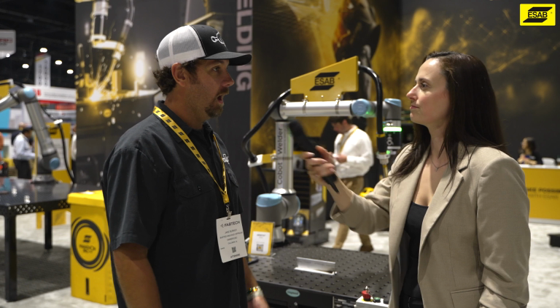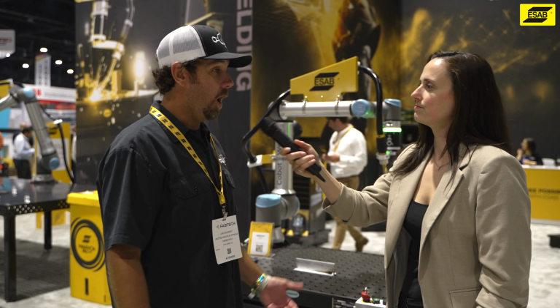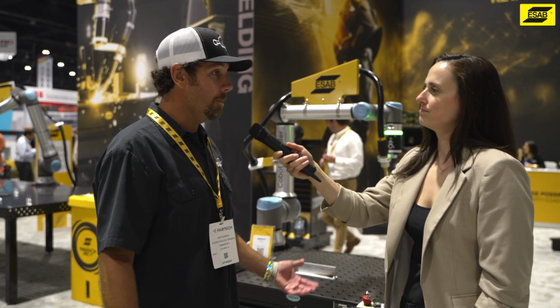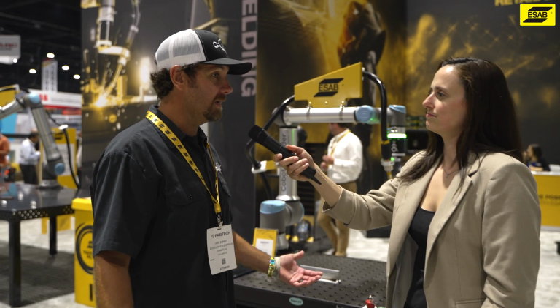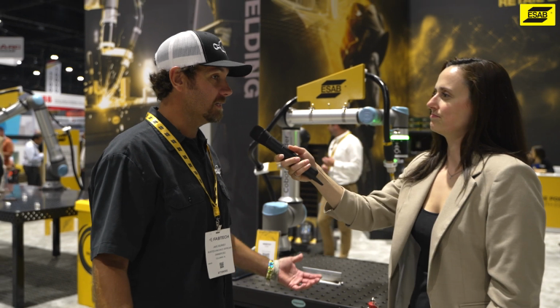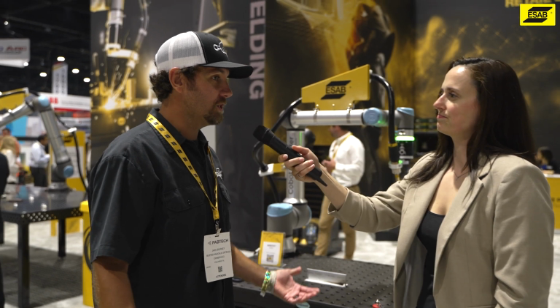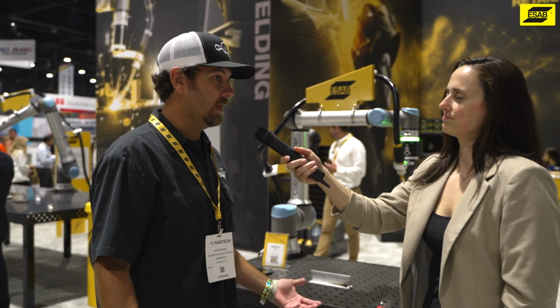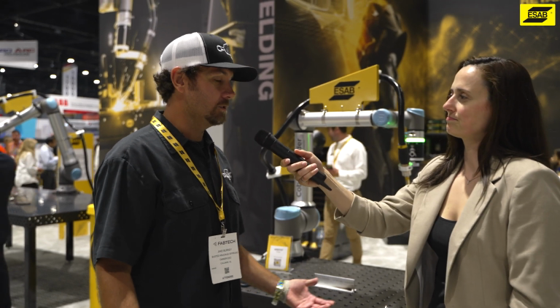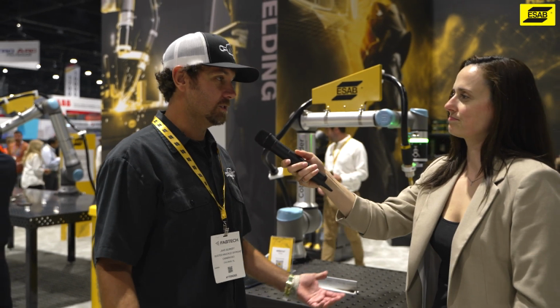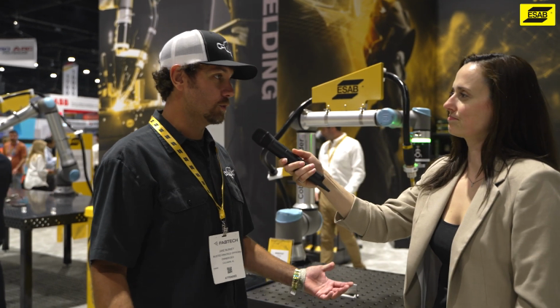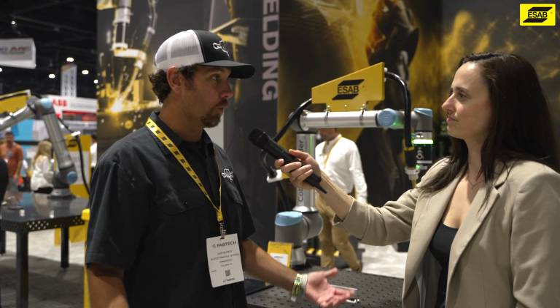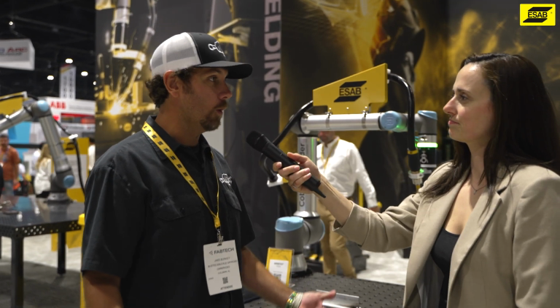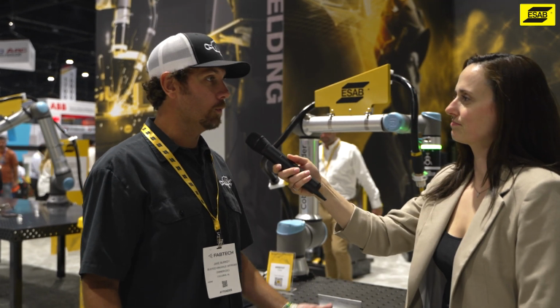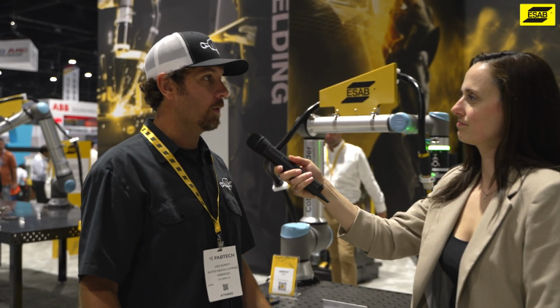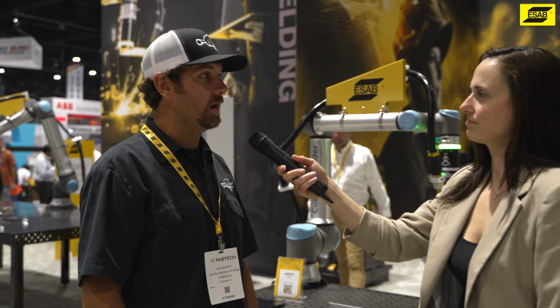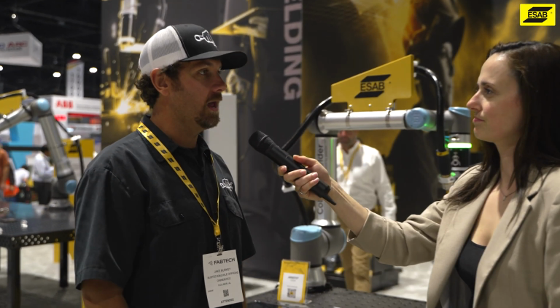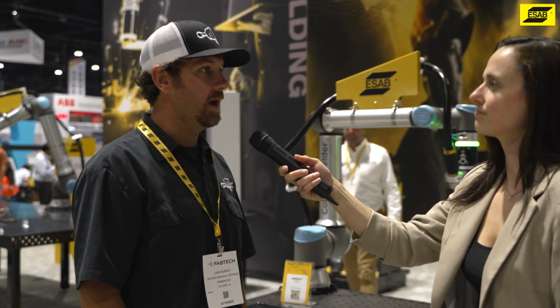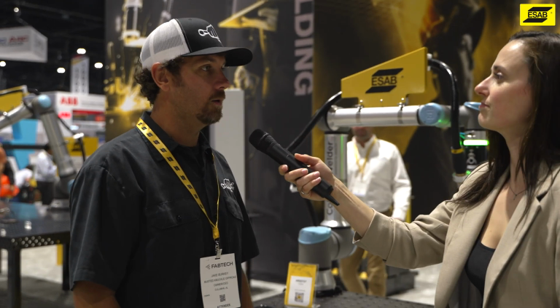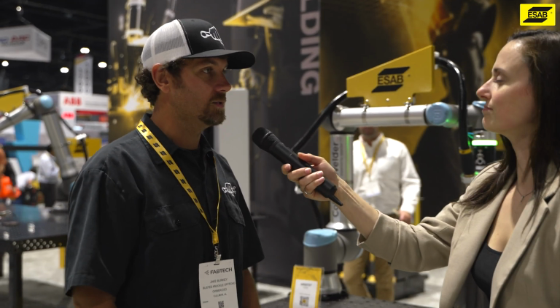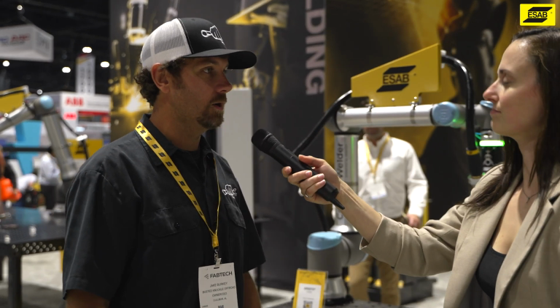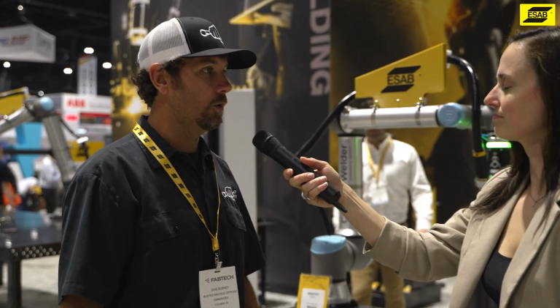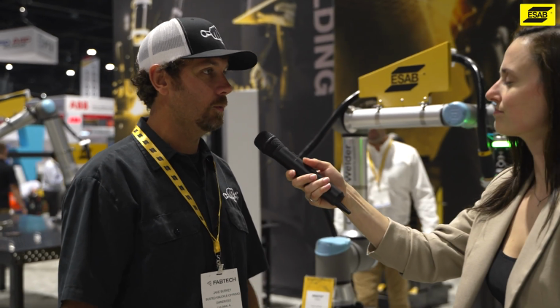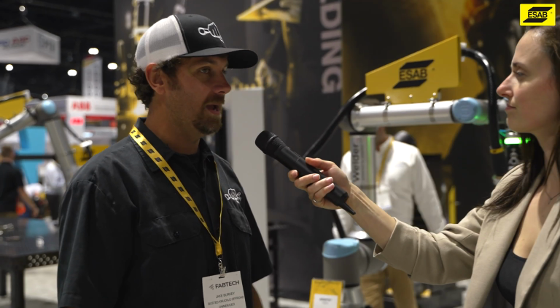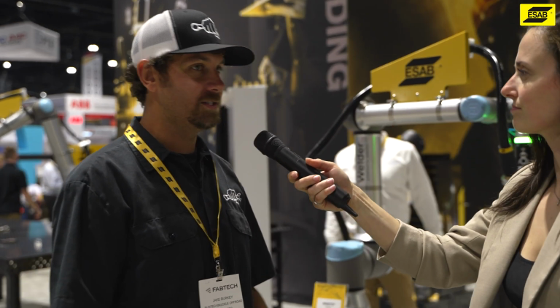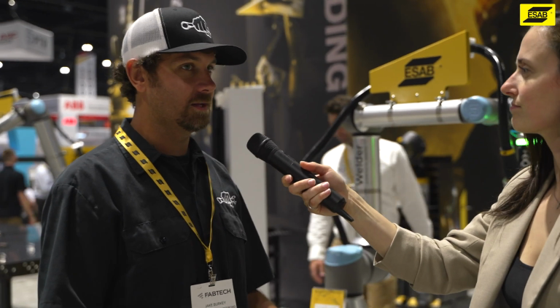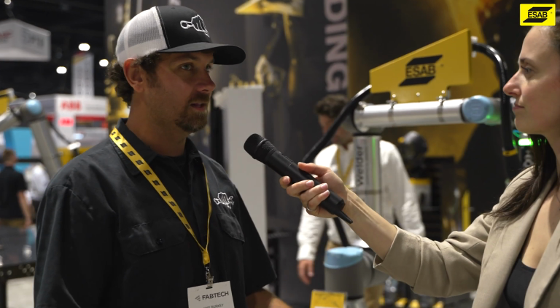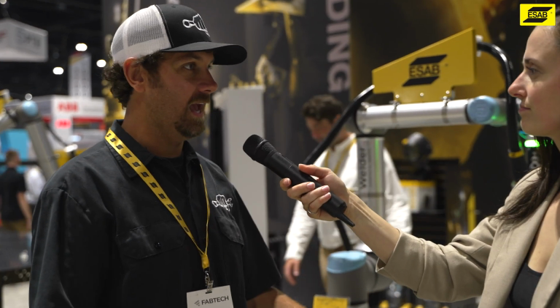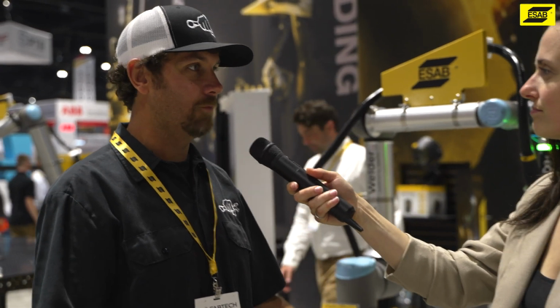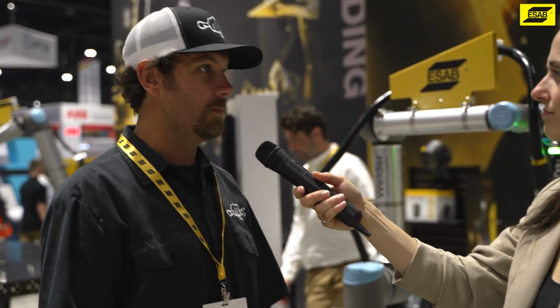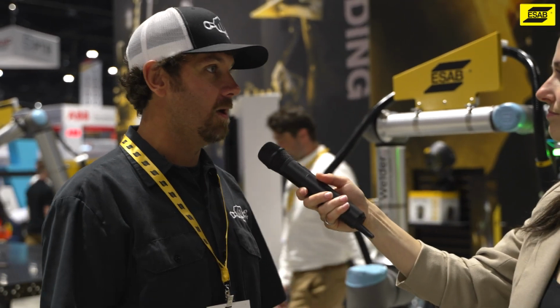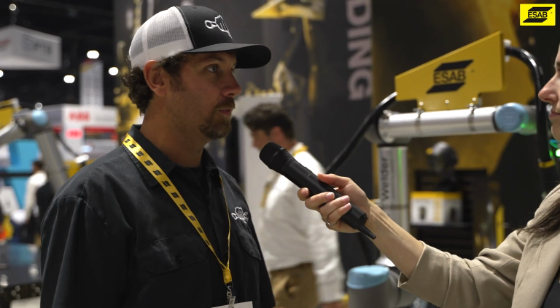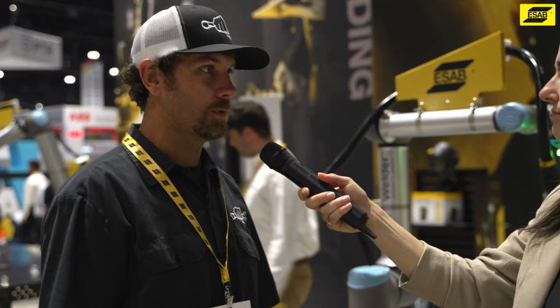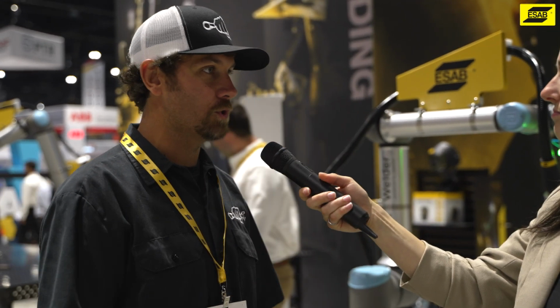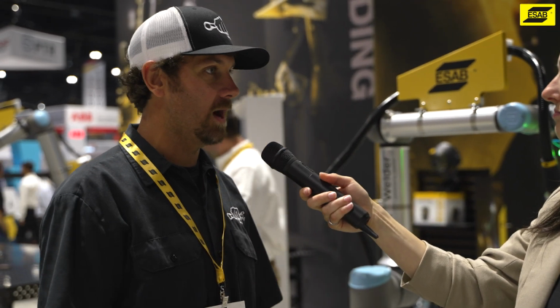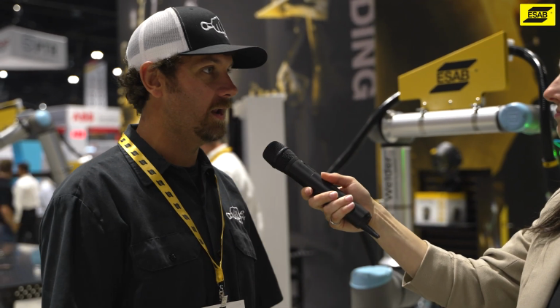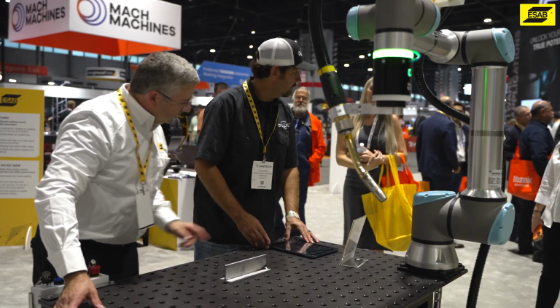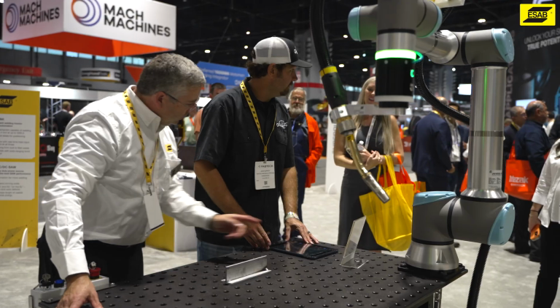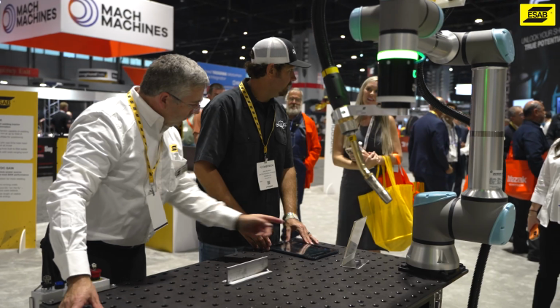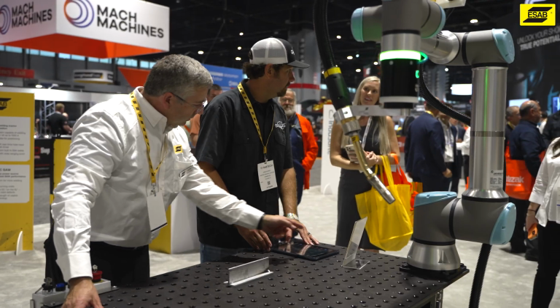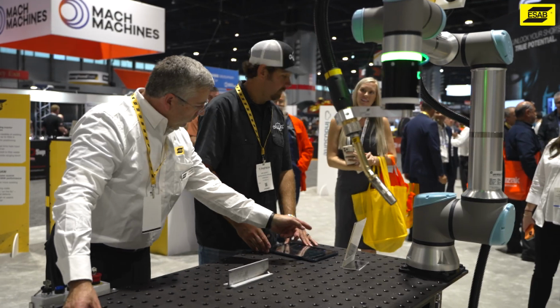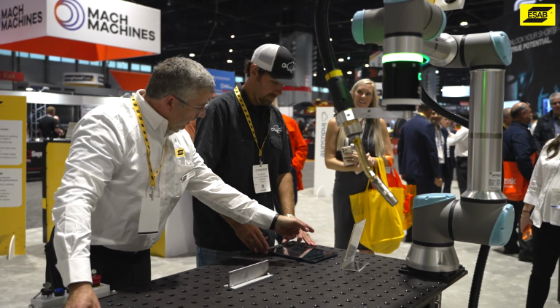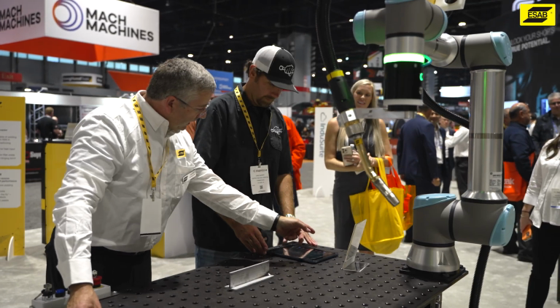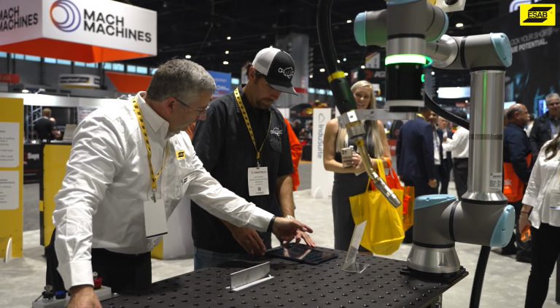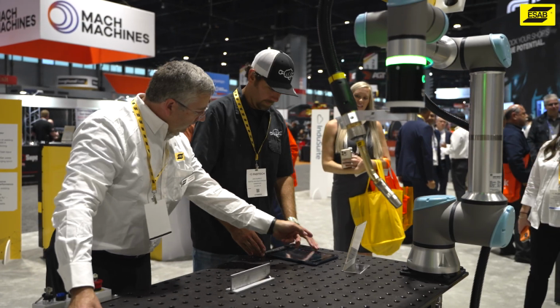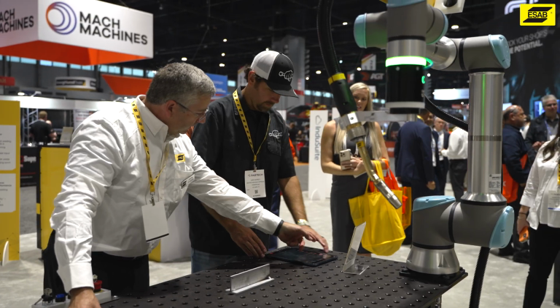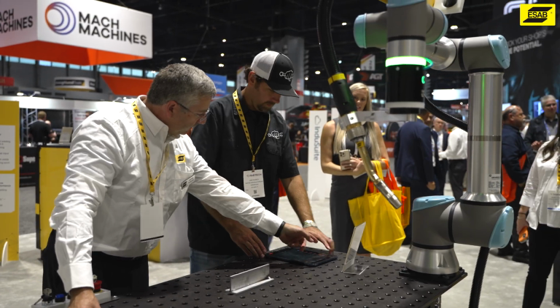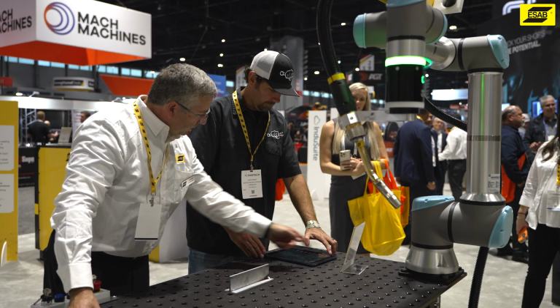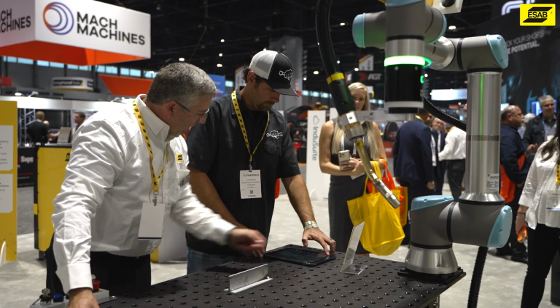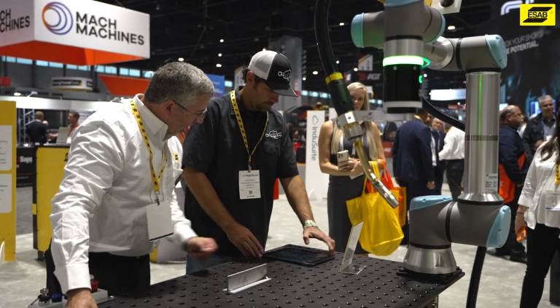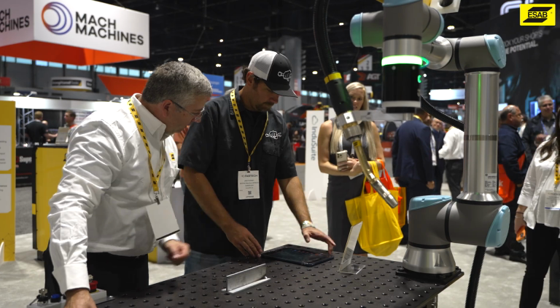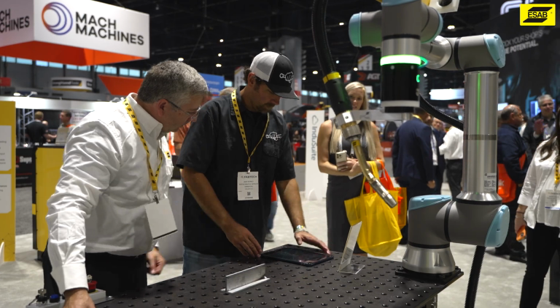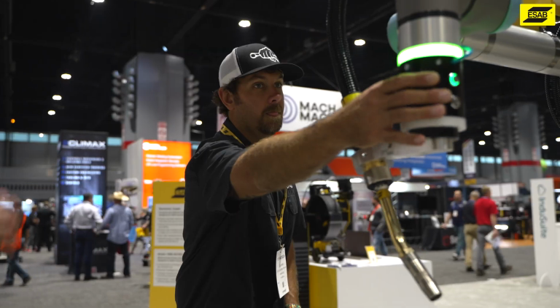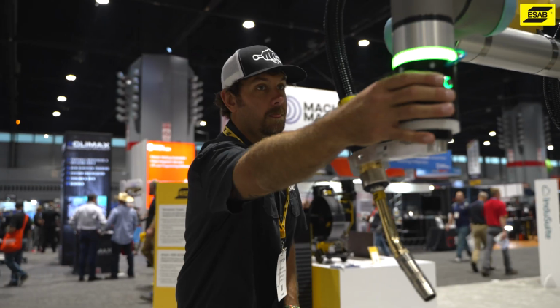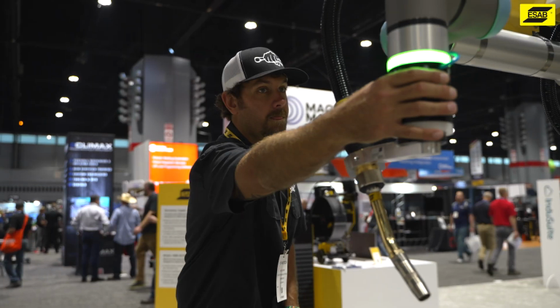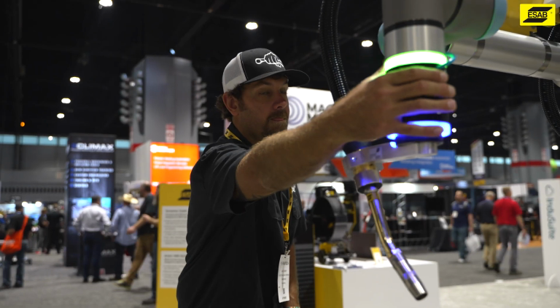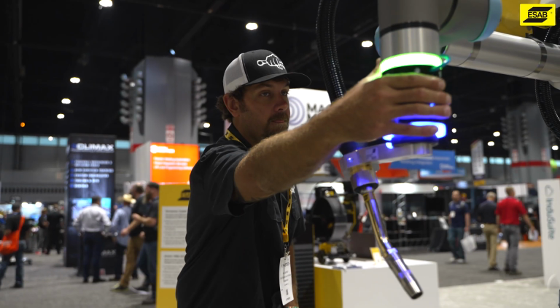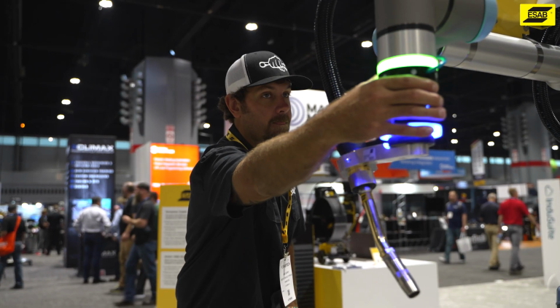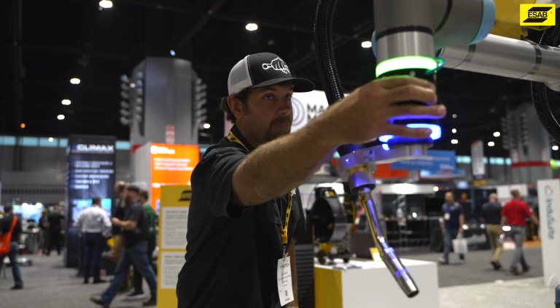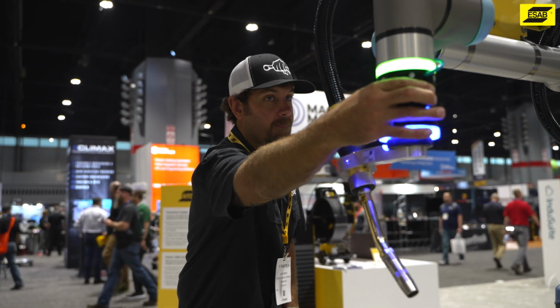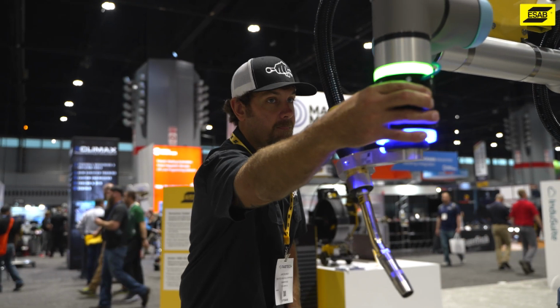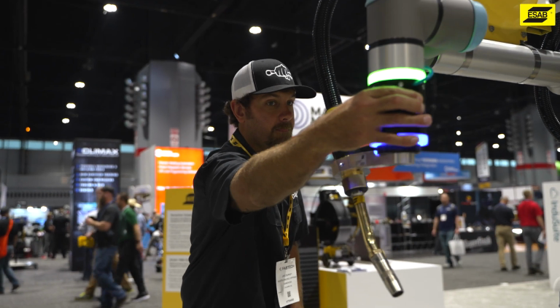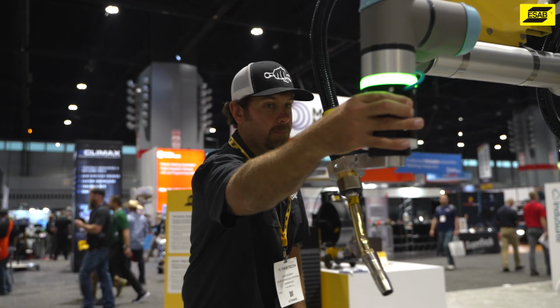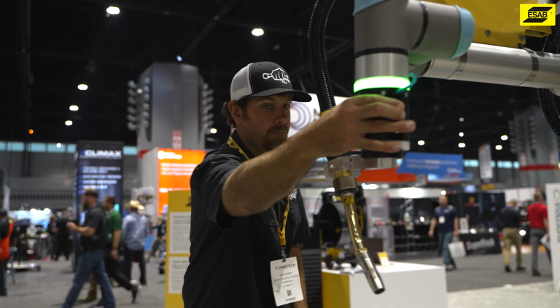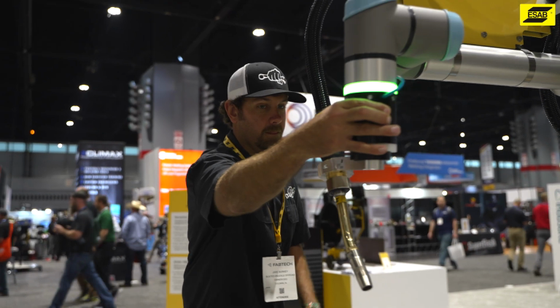Our biggest challenge is growth right now, so basically every month we're trying to hire a new person, trying to train new people to do different tasks.